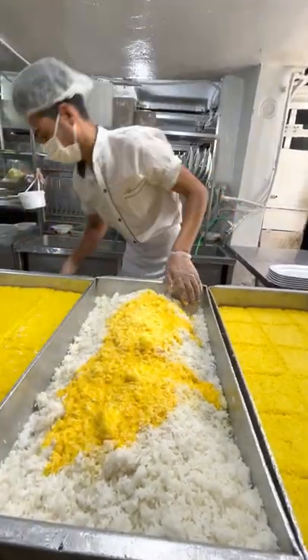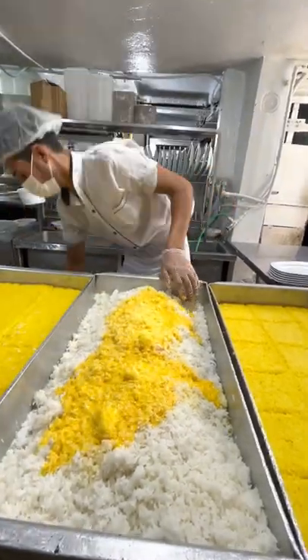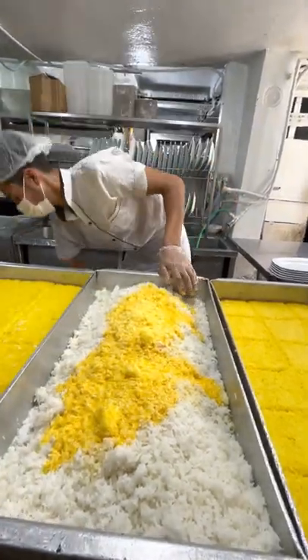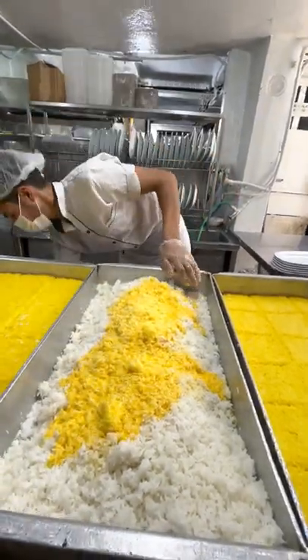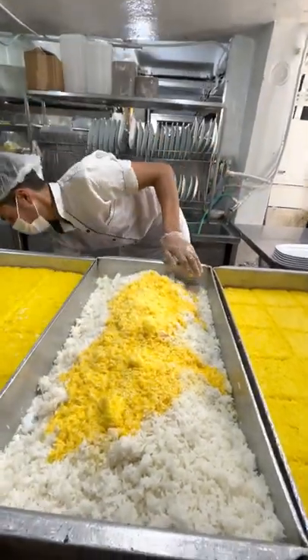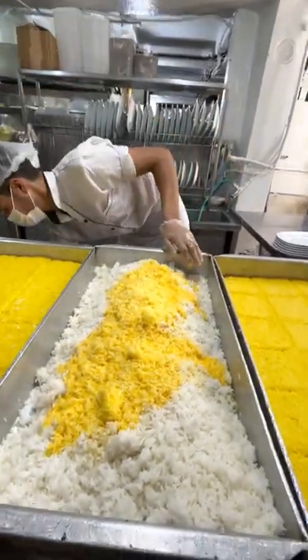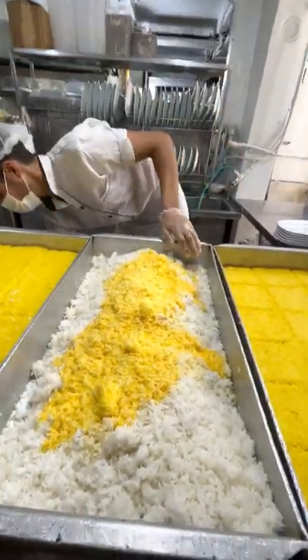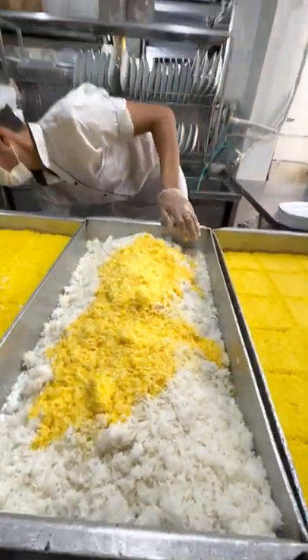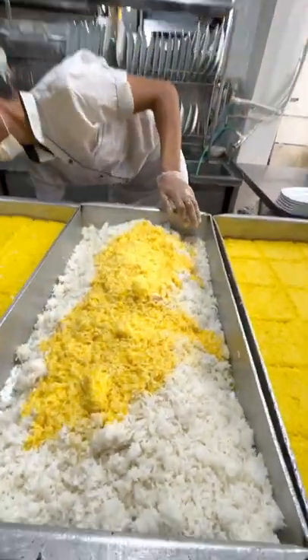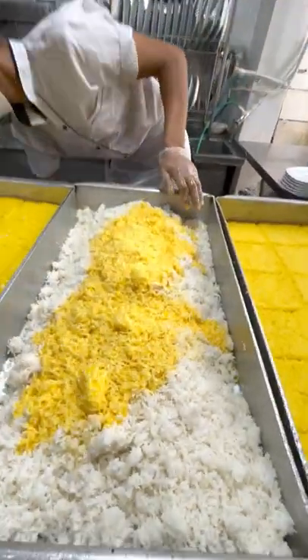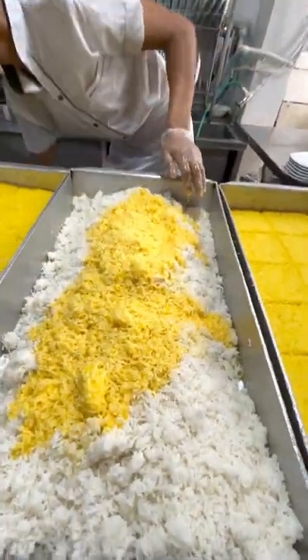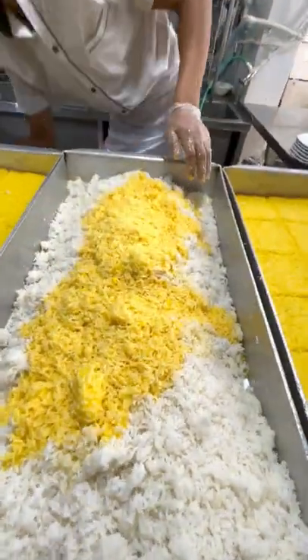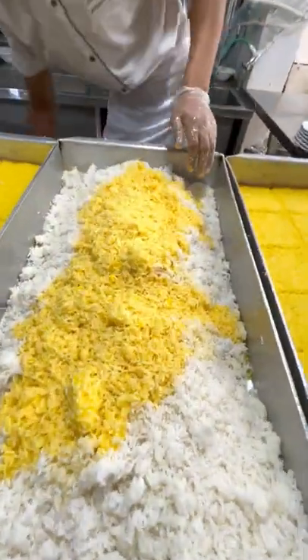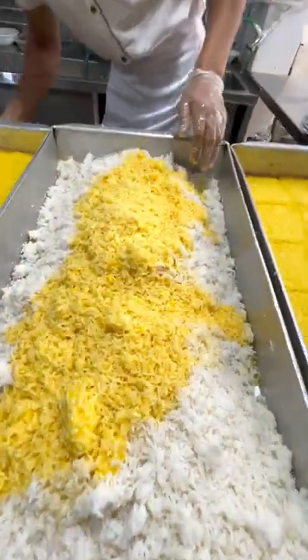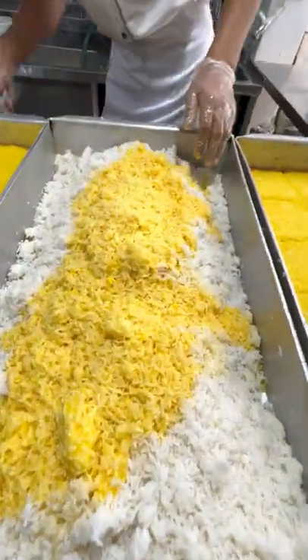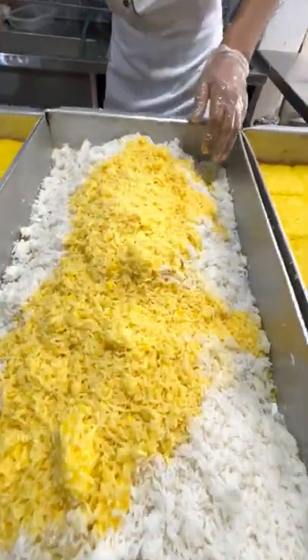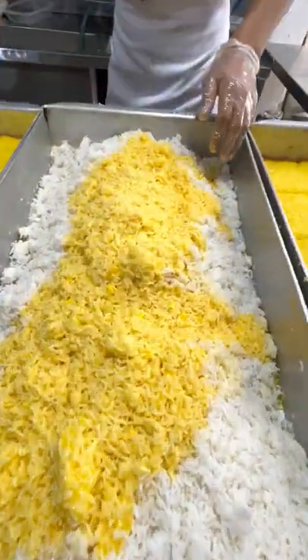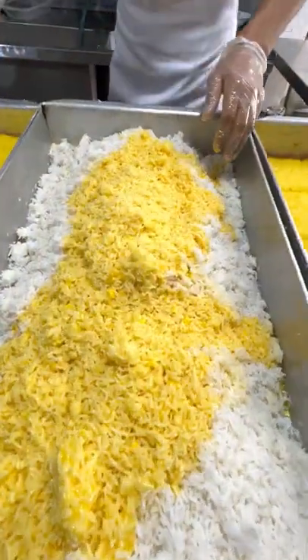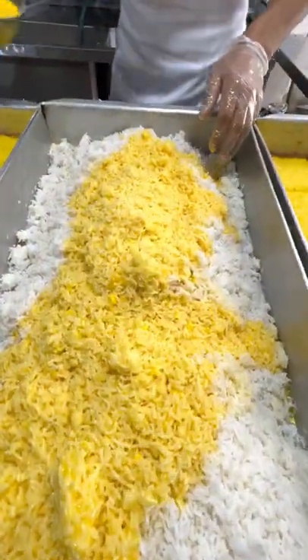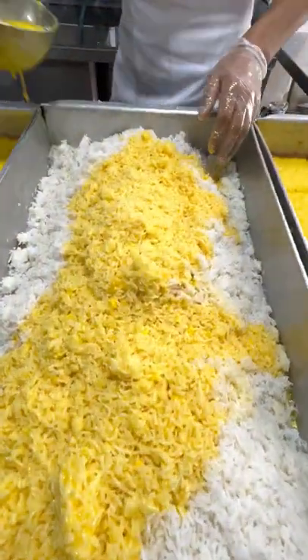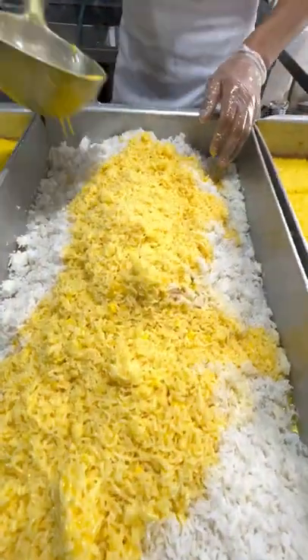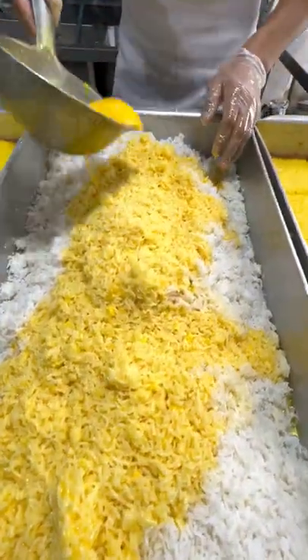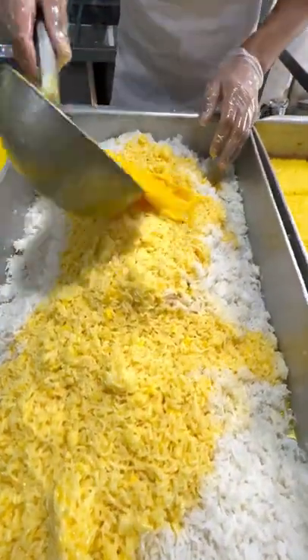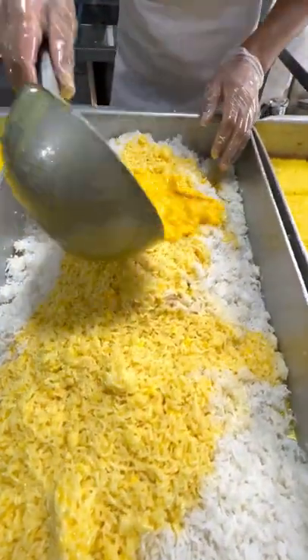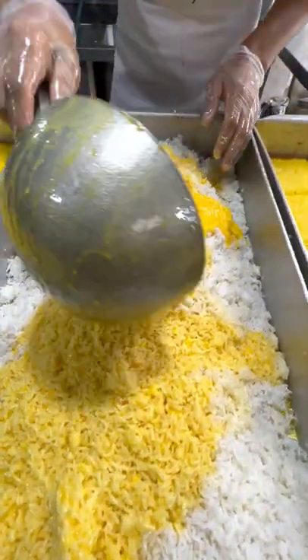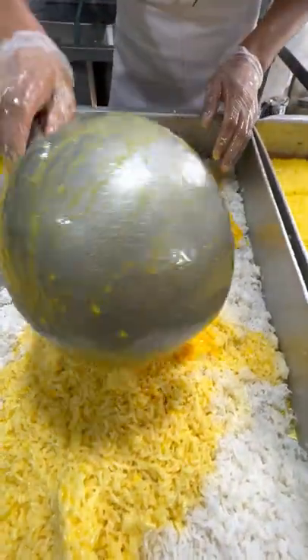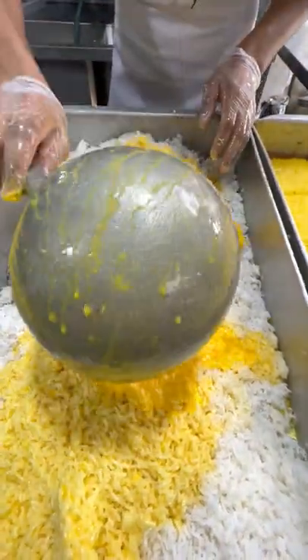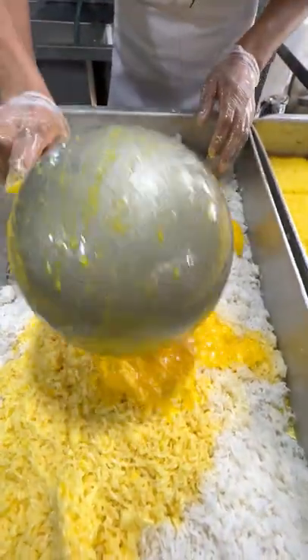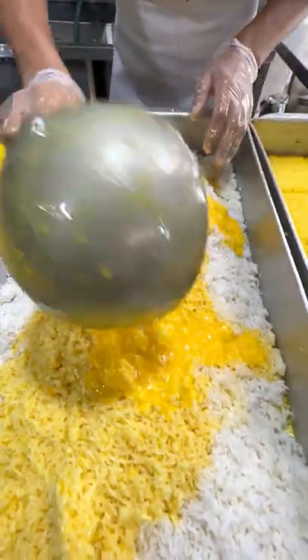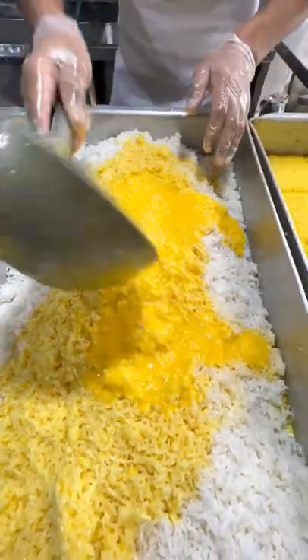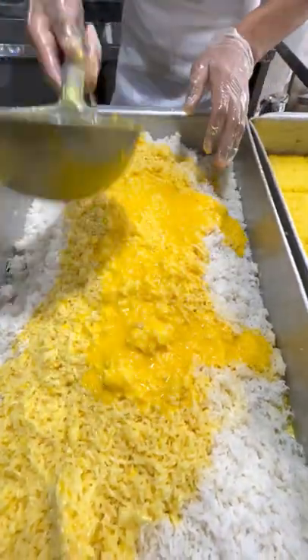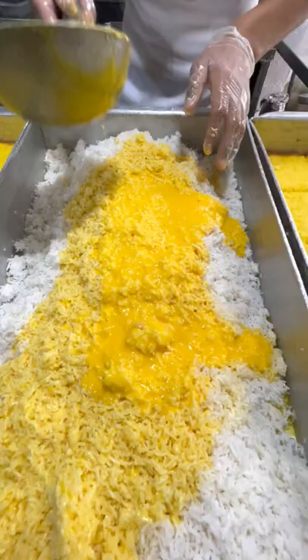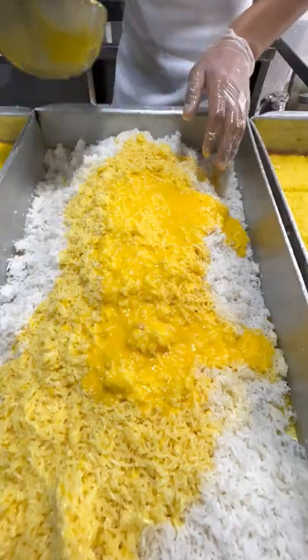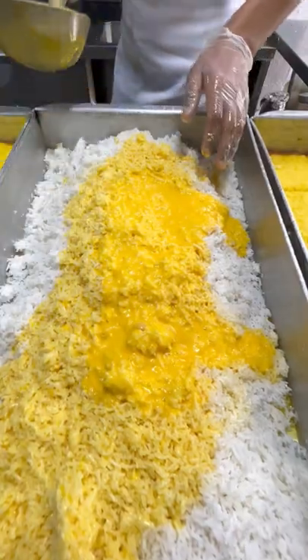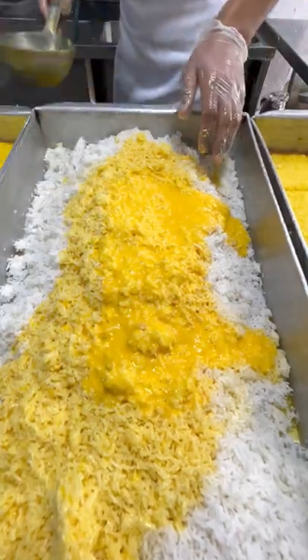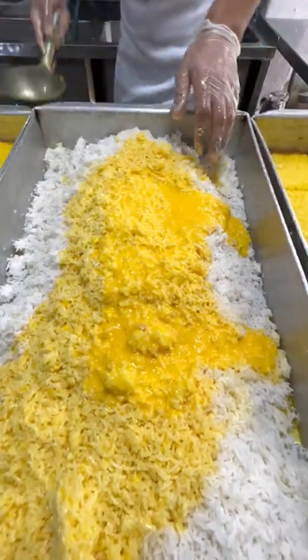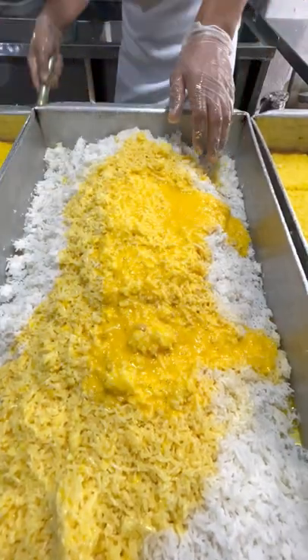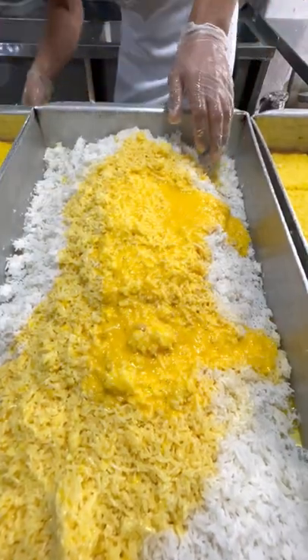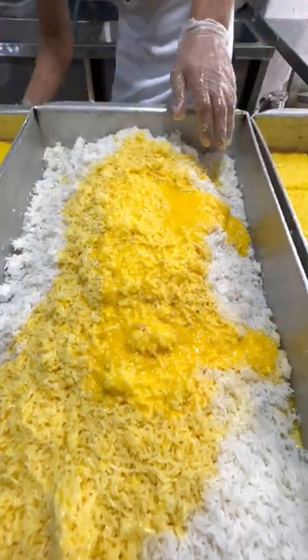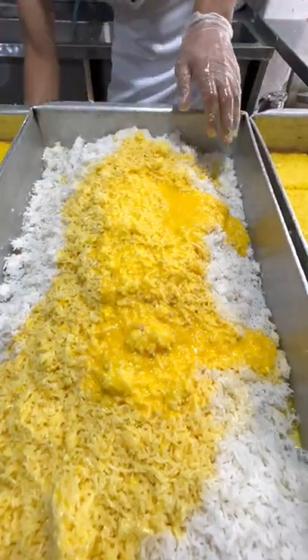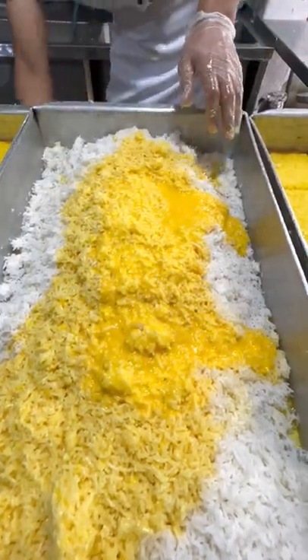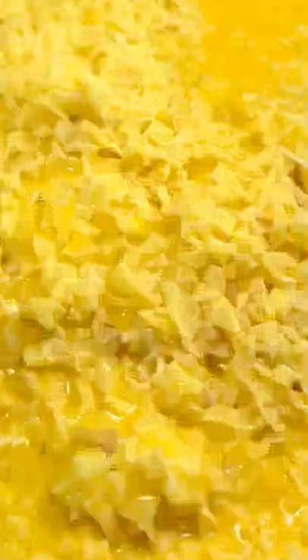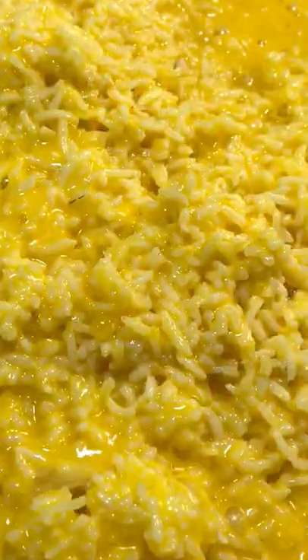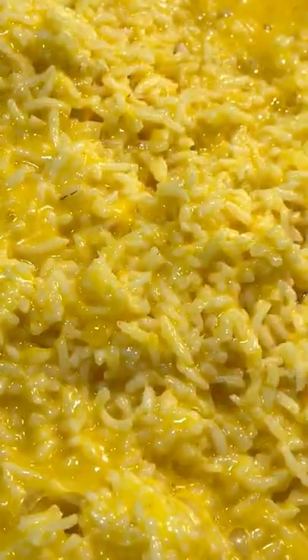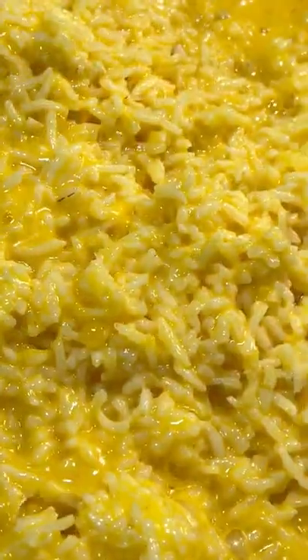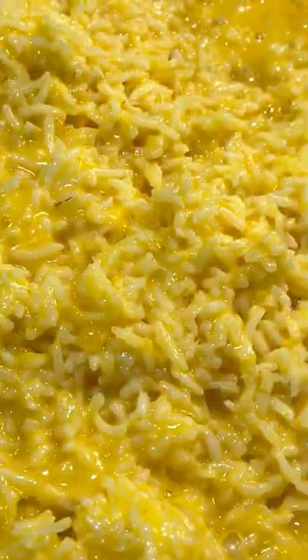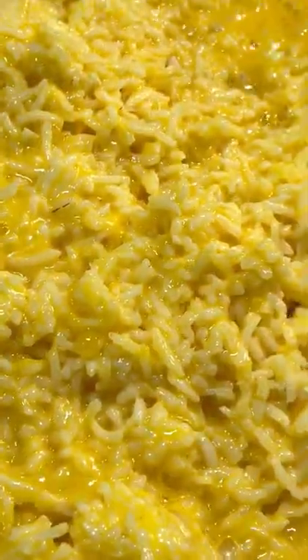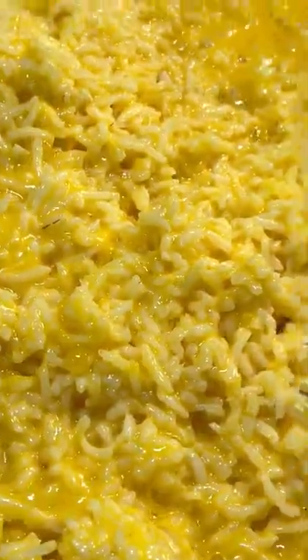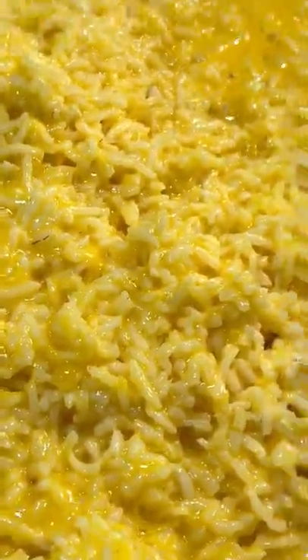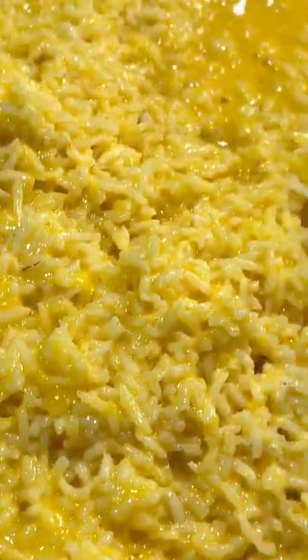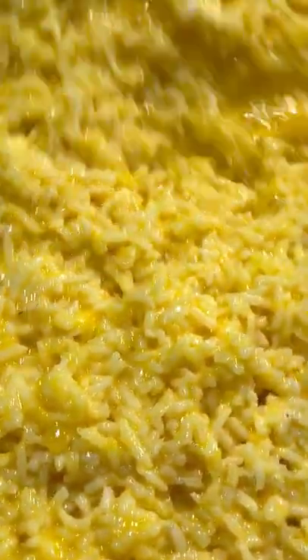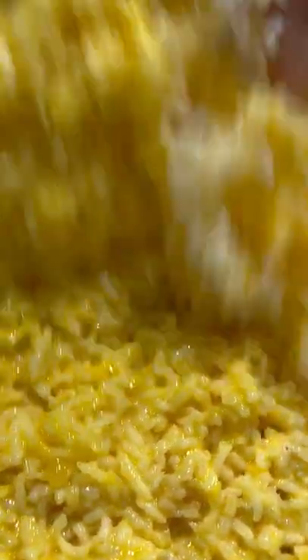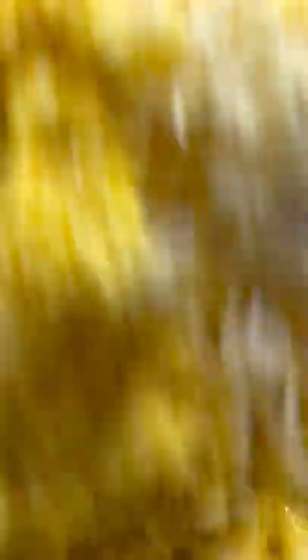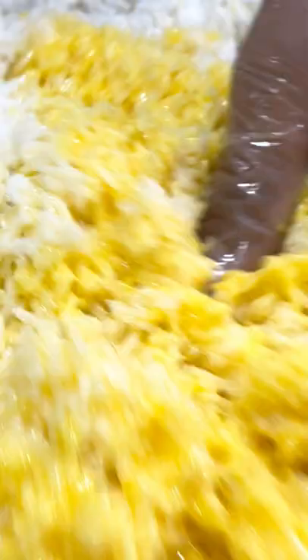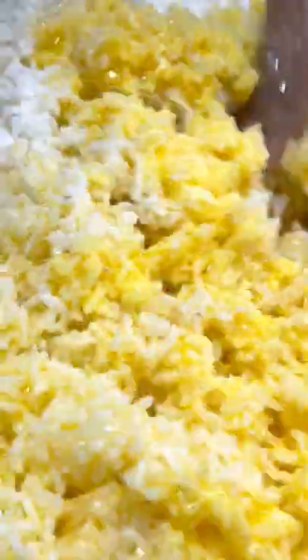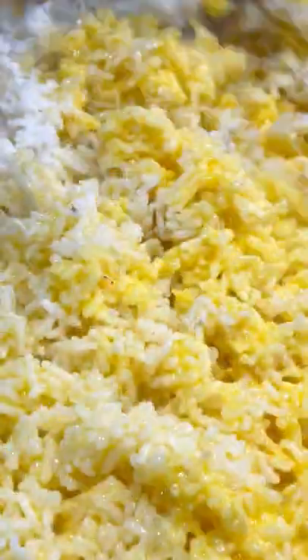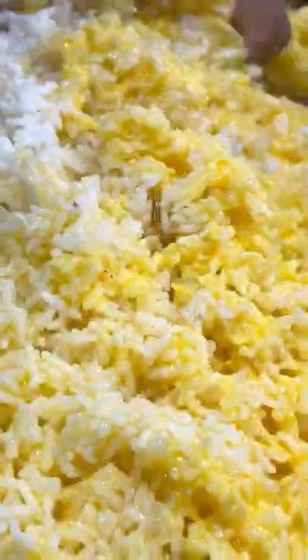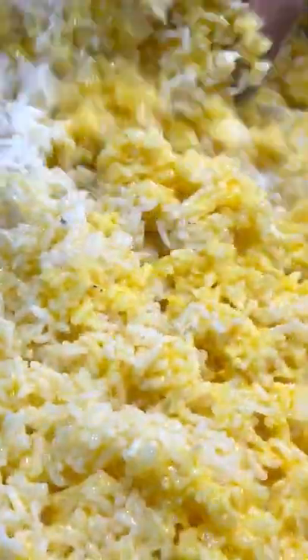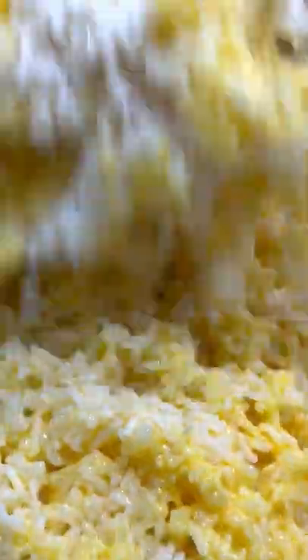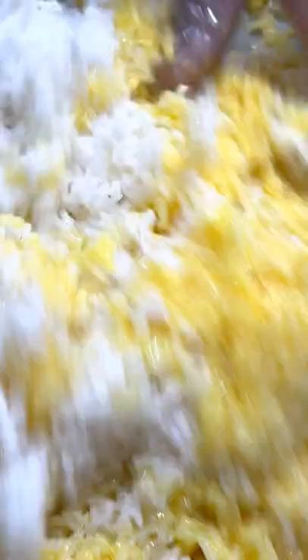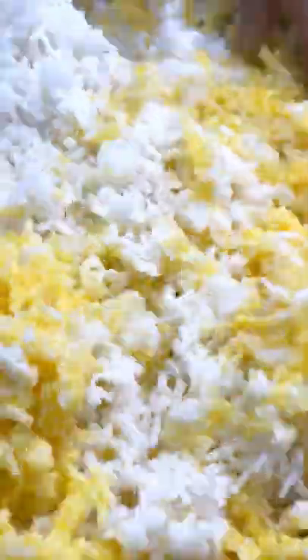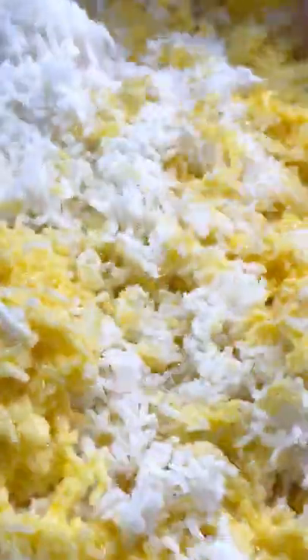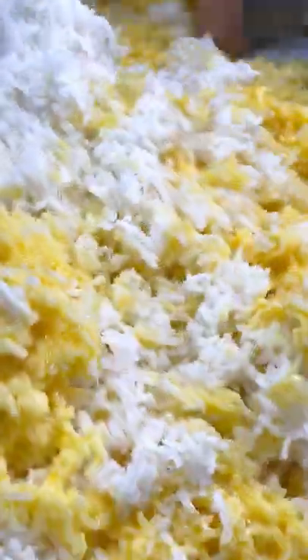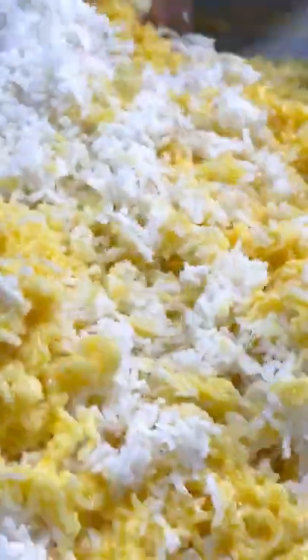Wow, it's amazing. He's gonna mix it all.